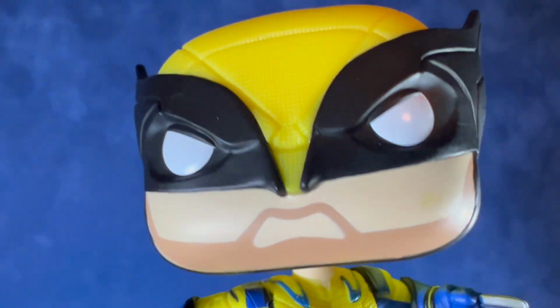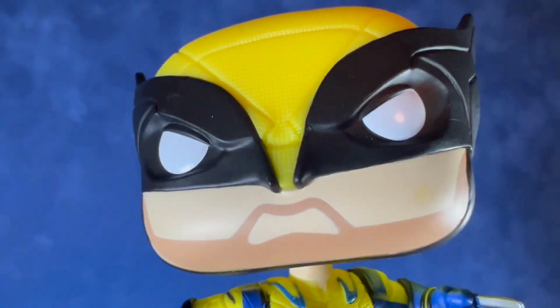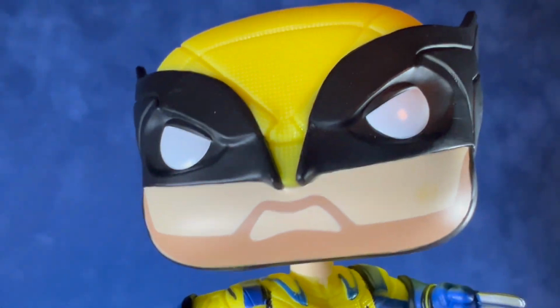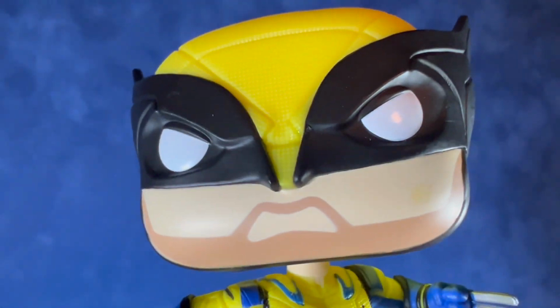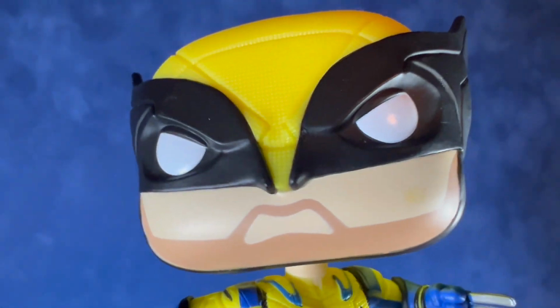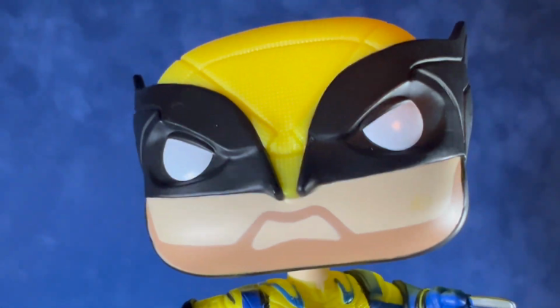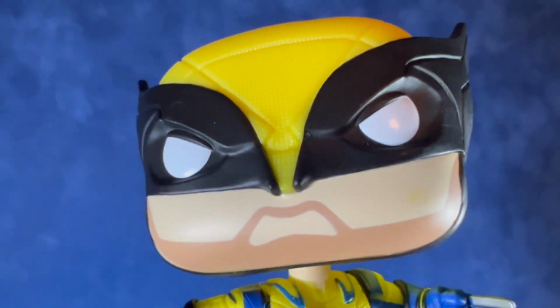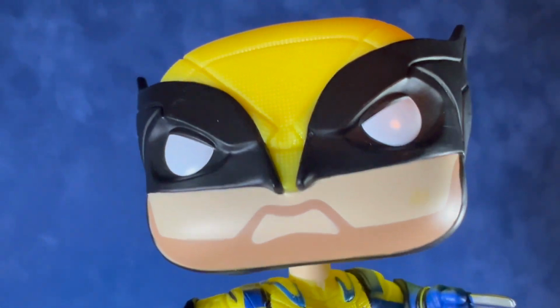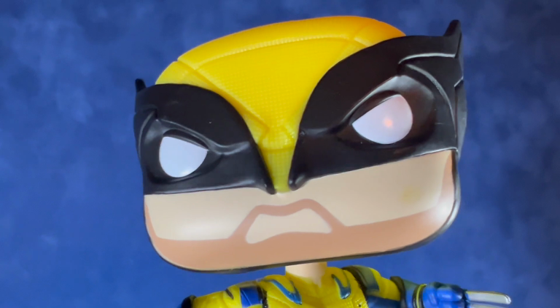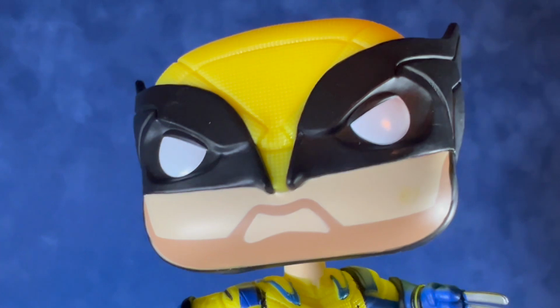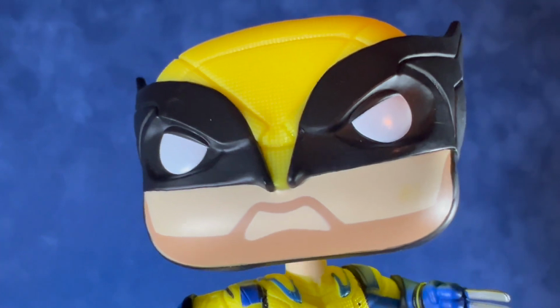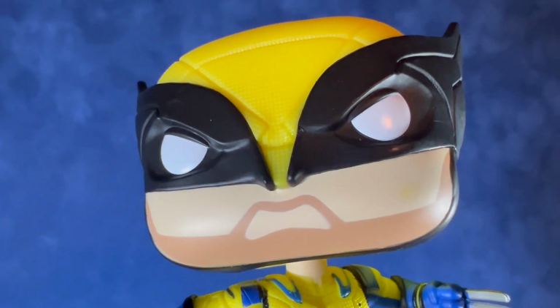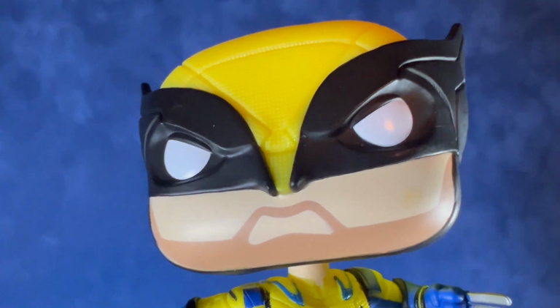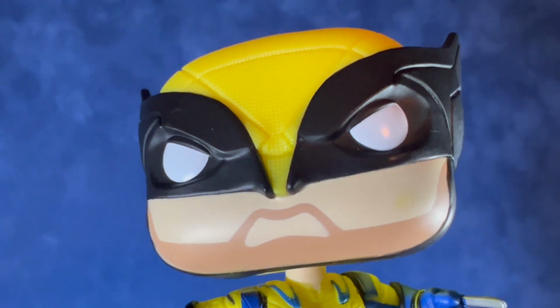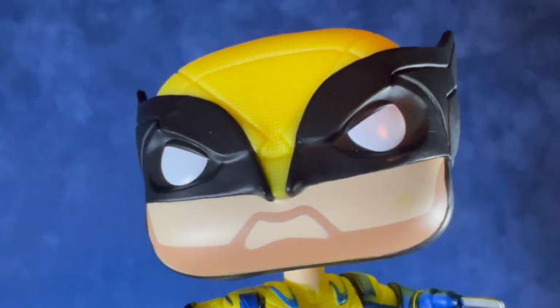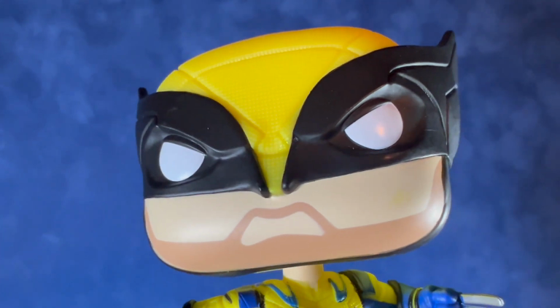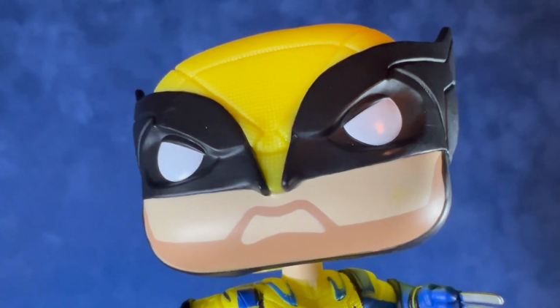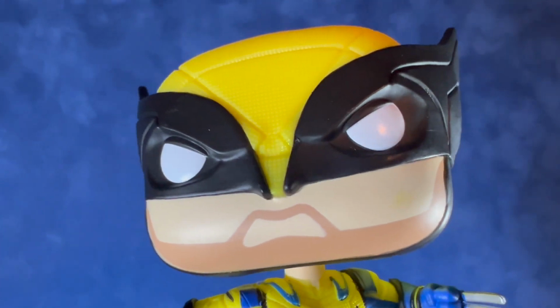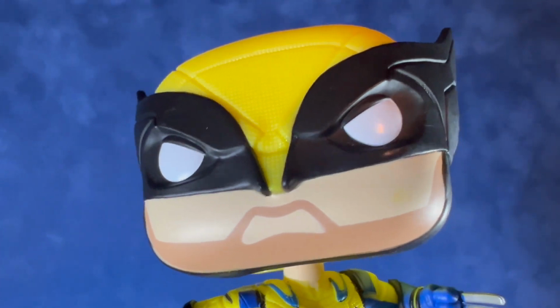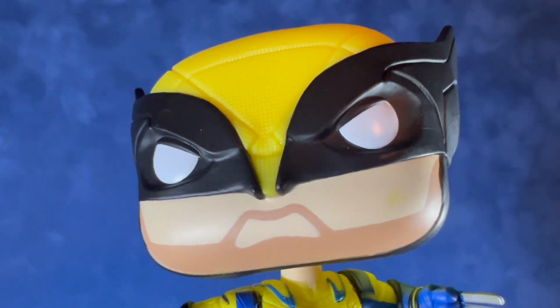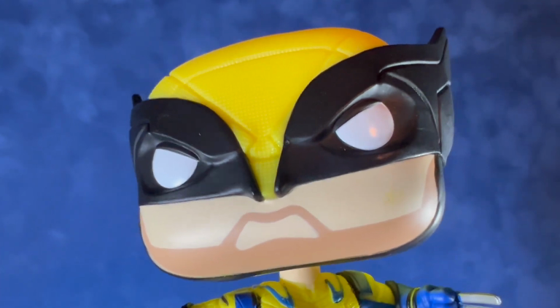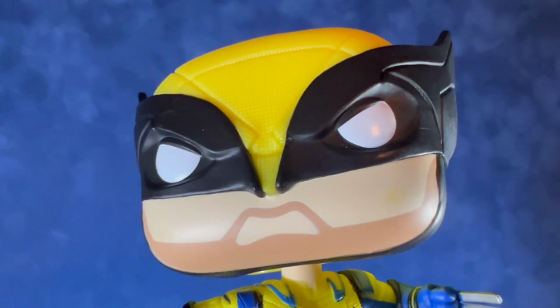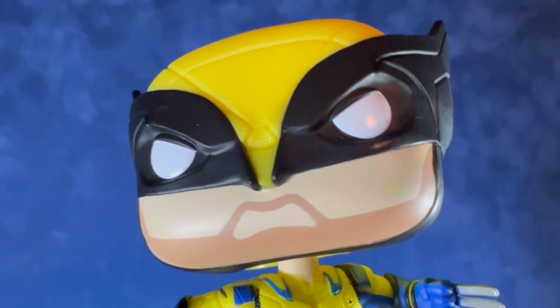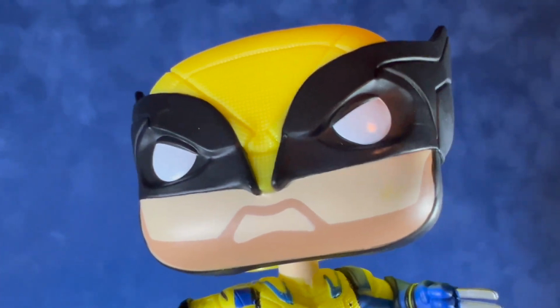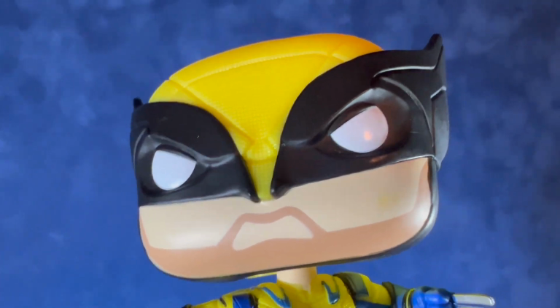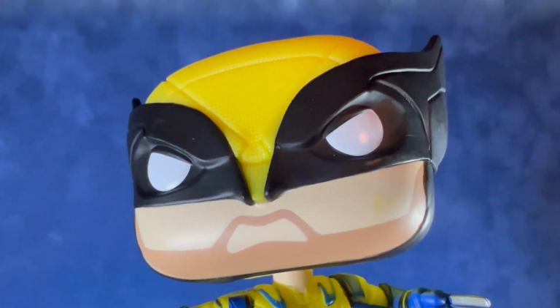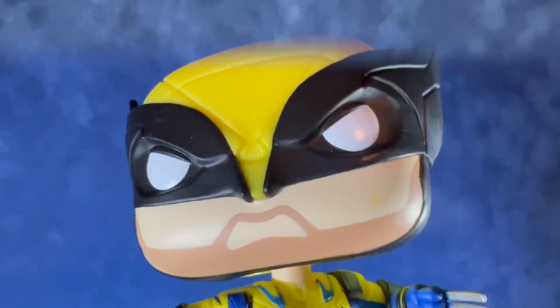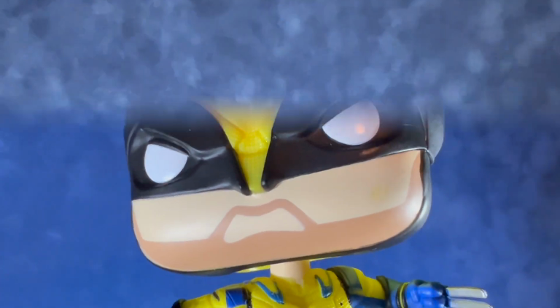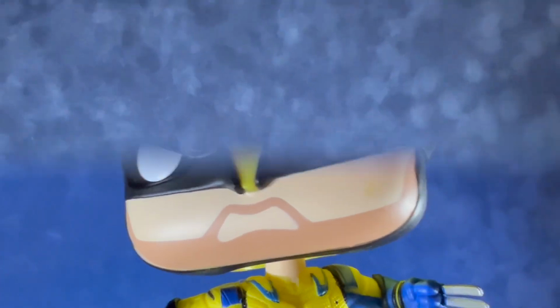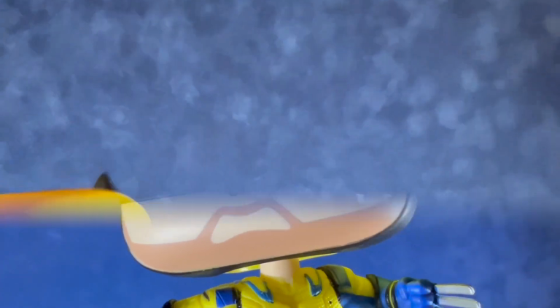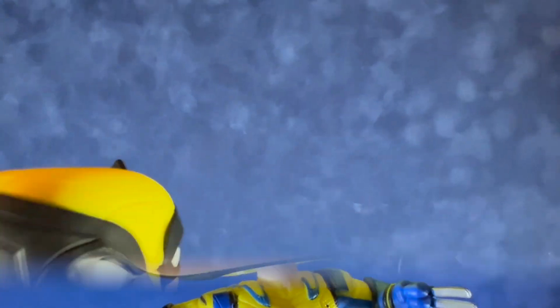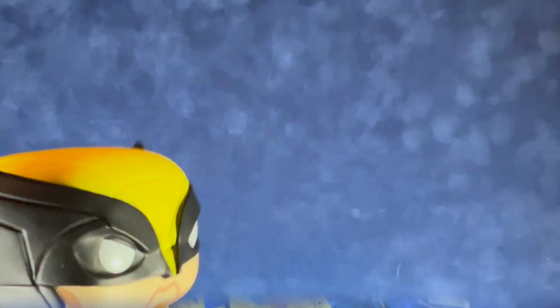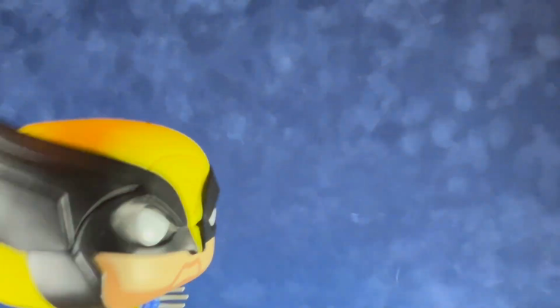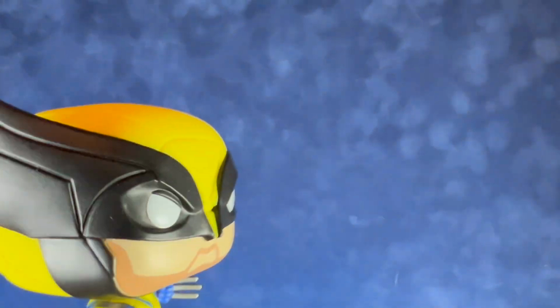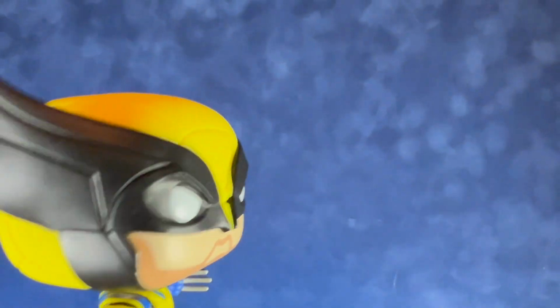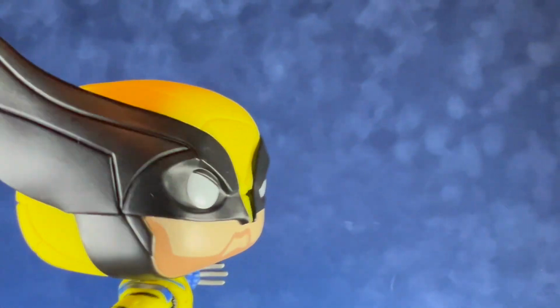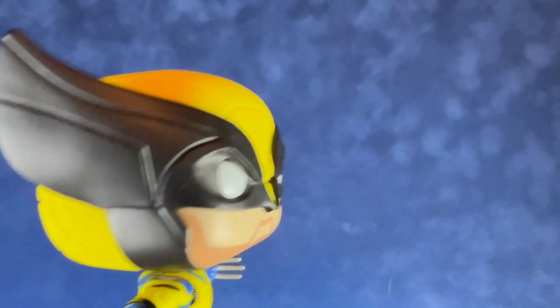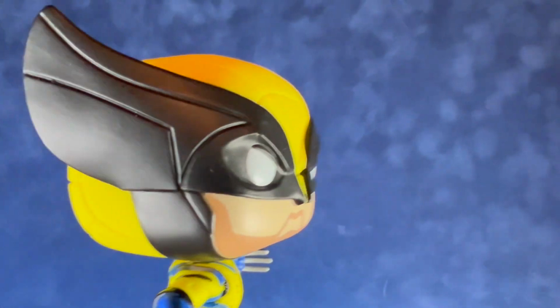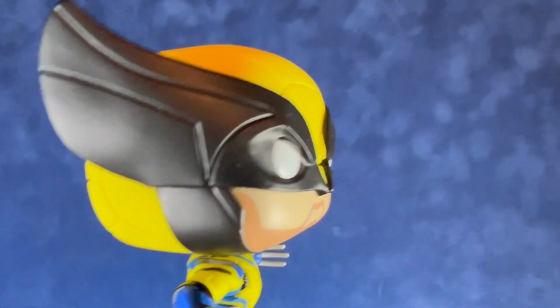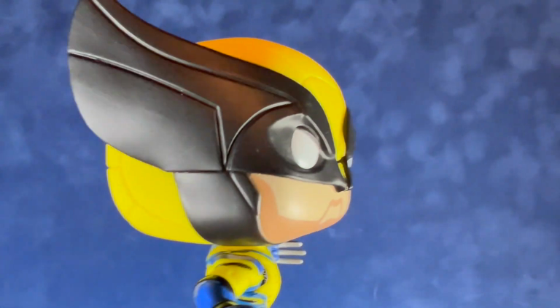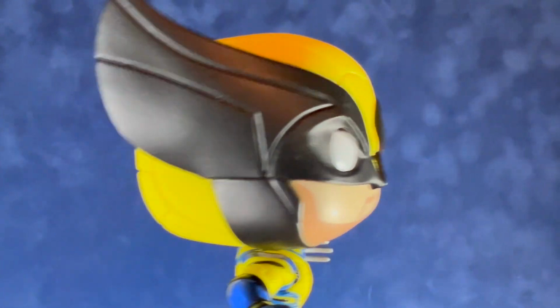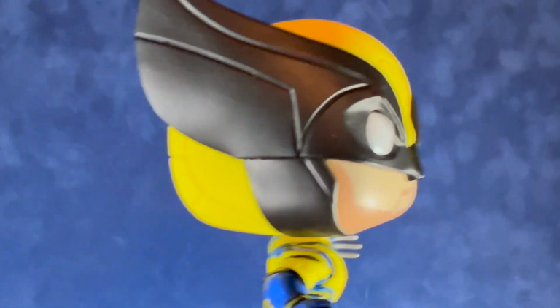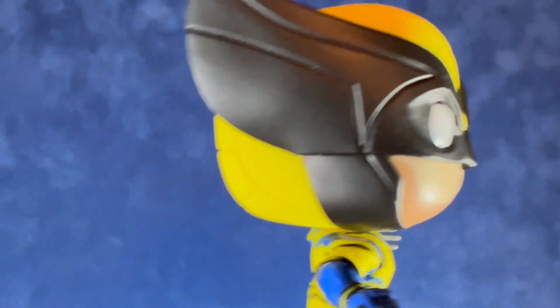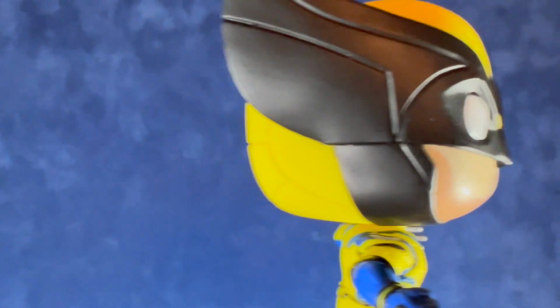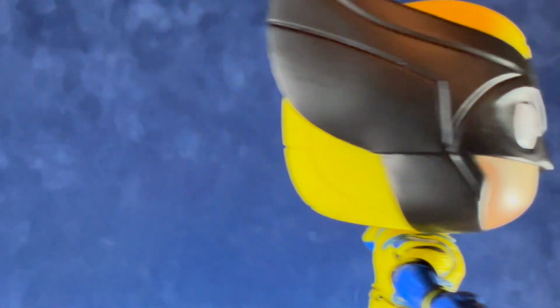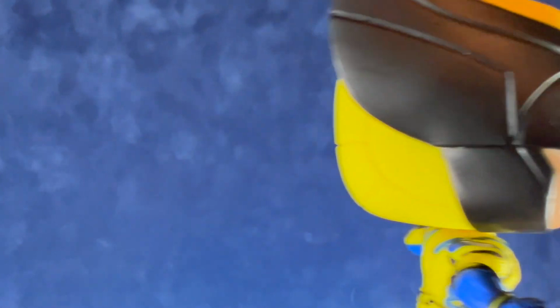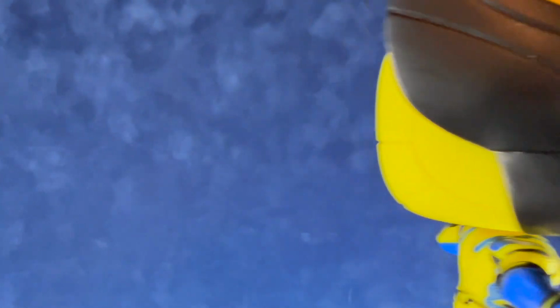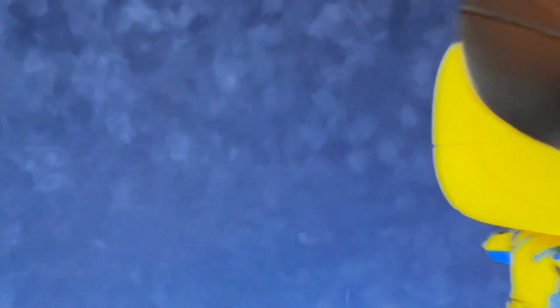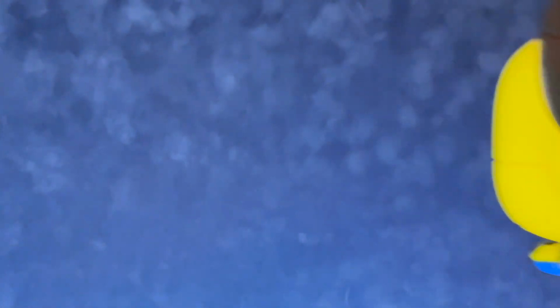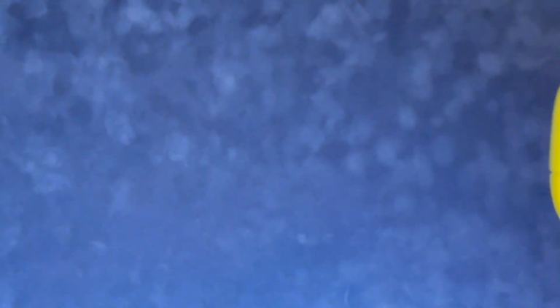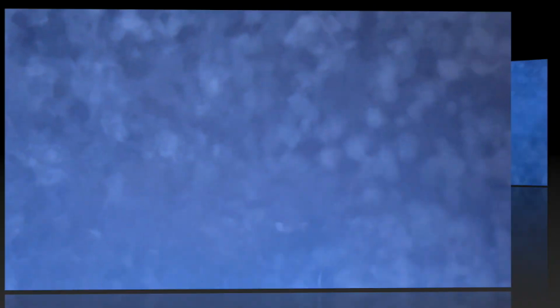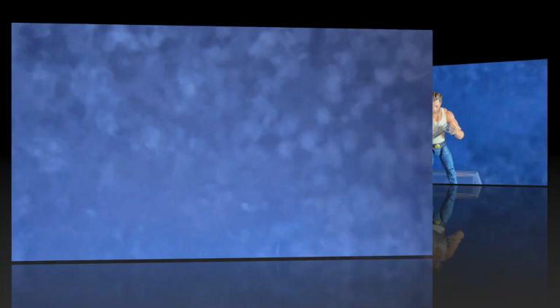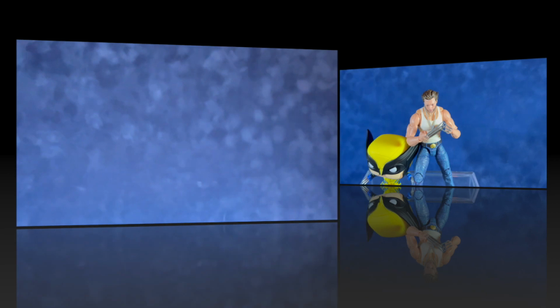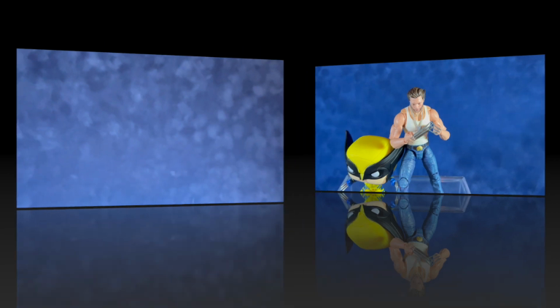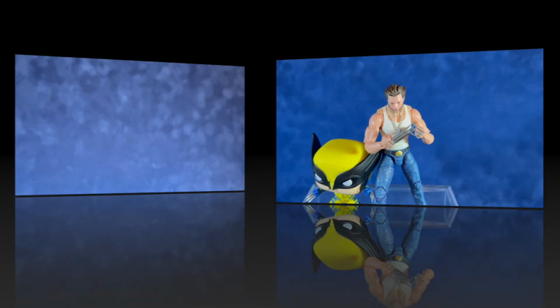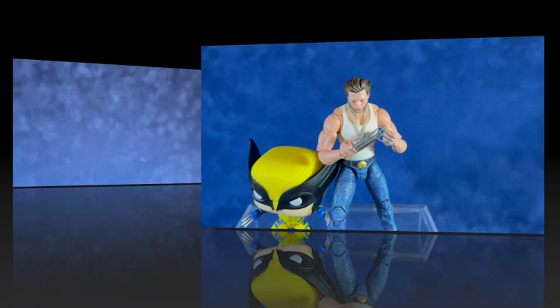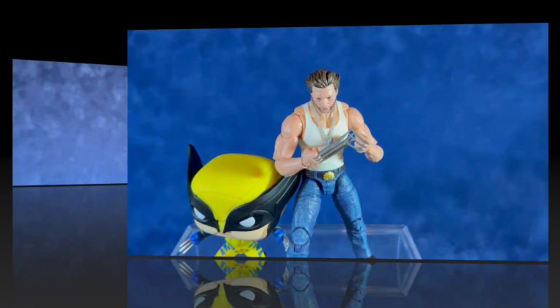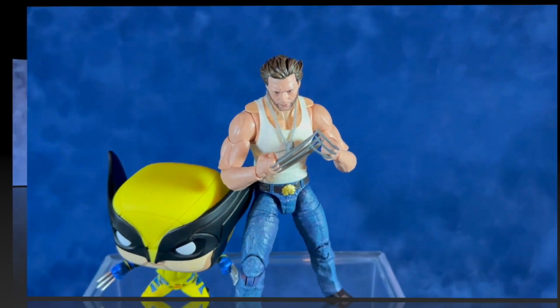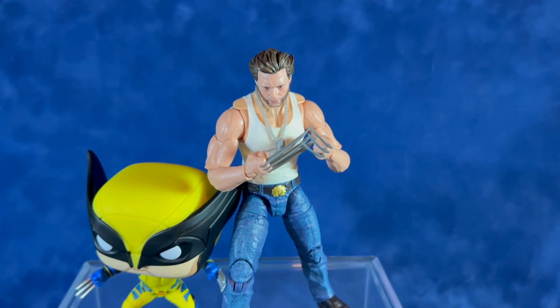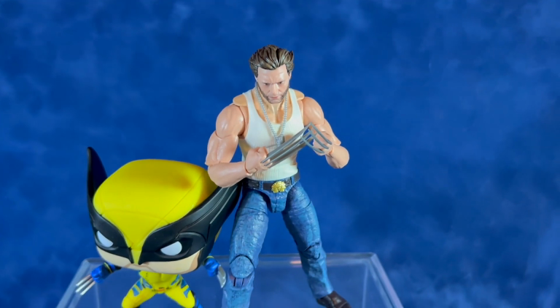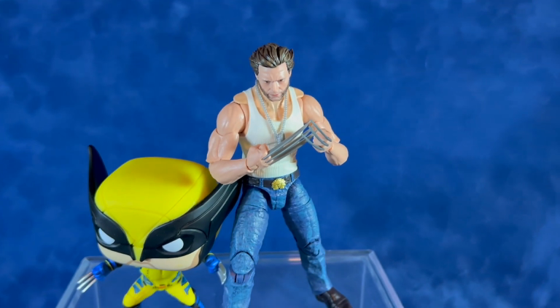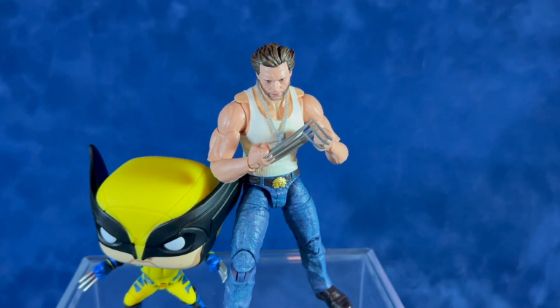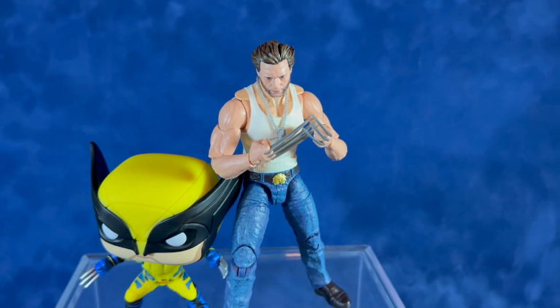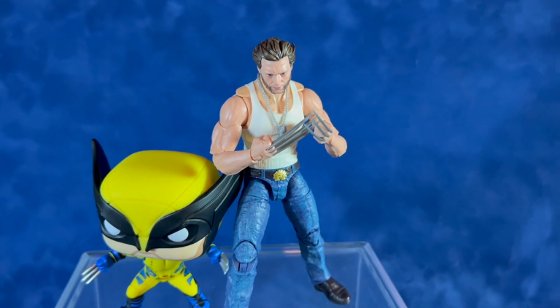Like I said, this is the first time we're seeing Wolverine on screen in the yellow and blue costume, so I think anyone who's a traditional Wolverine fan will definitely want to get this one.